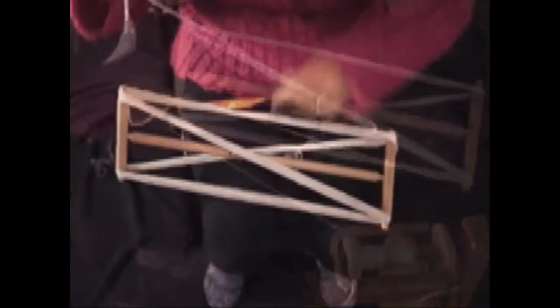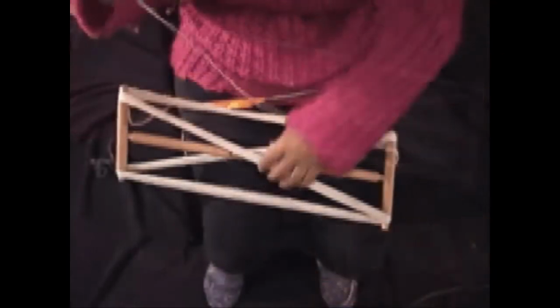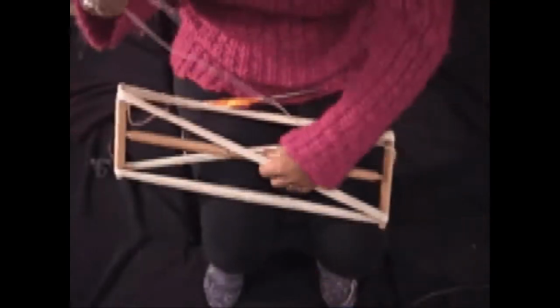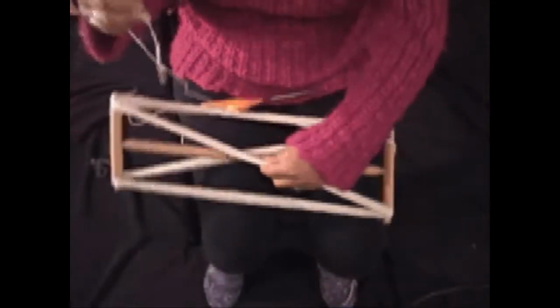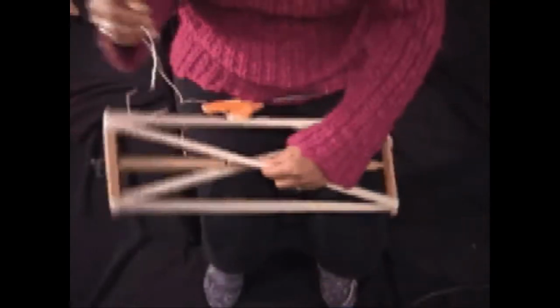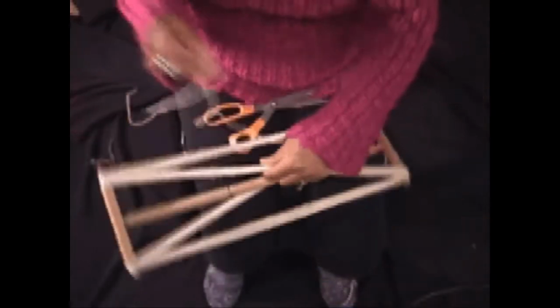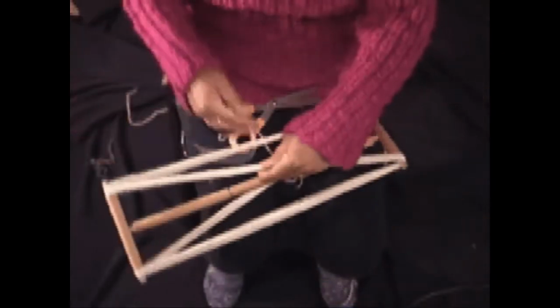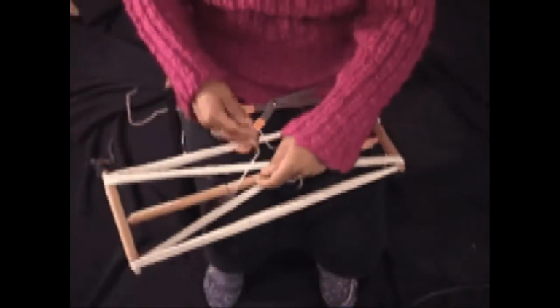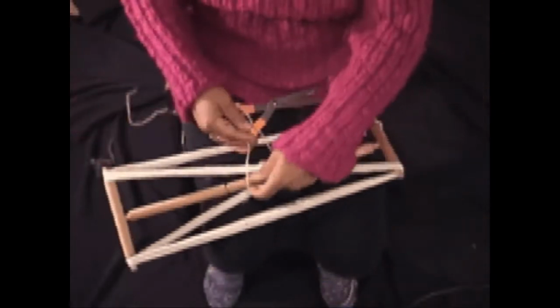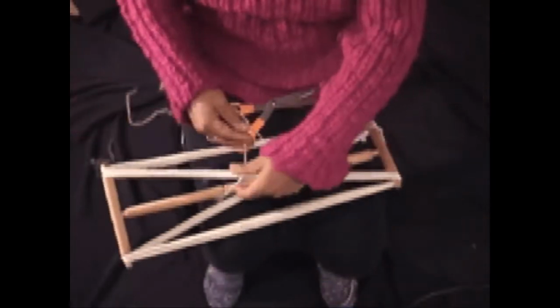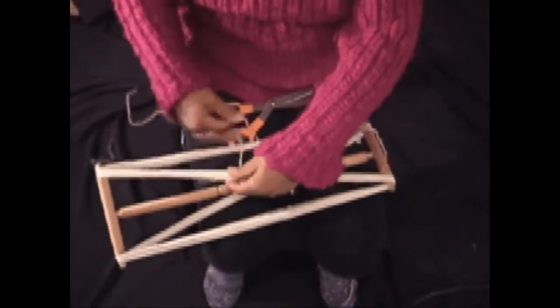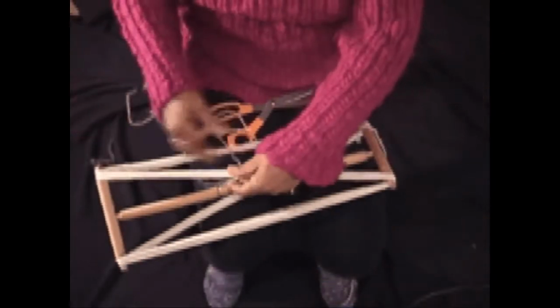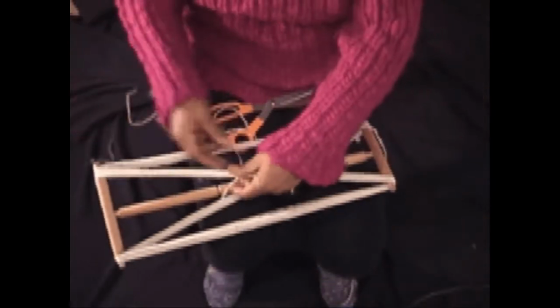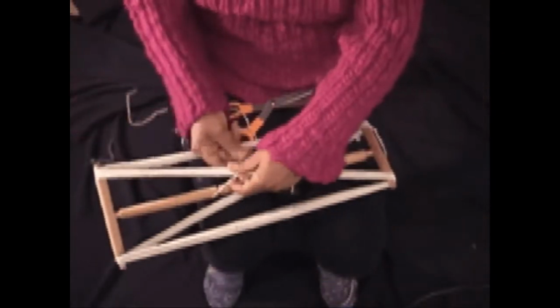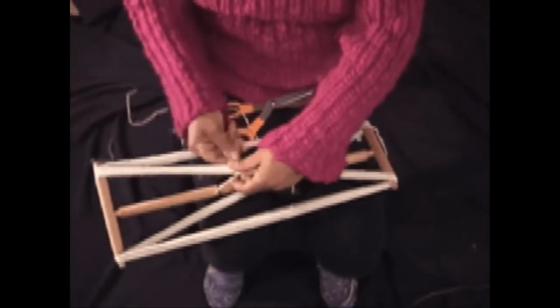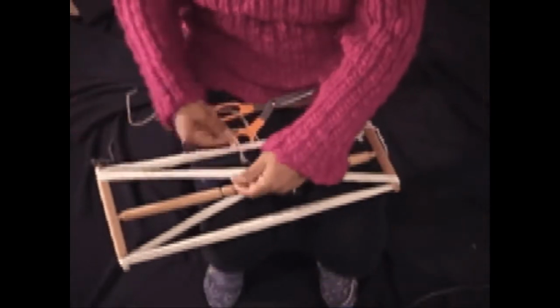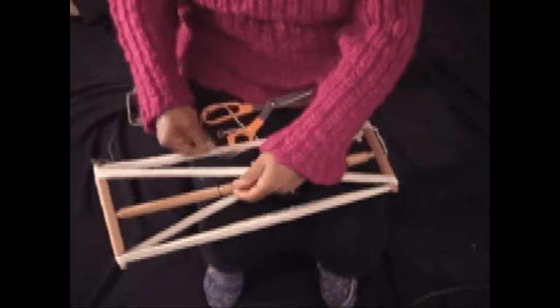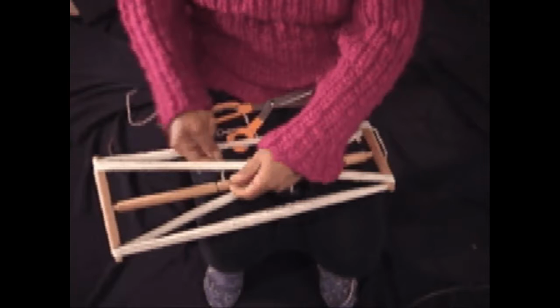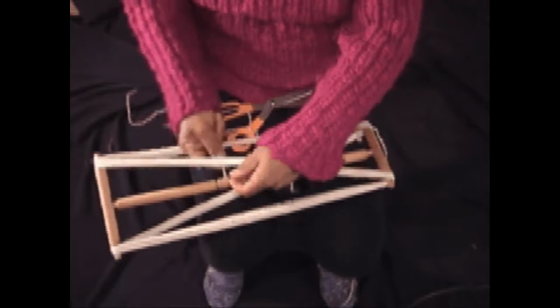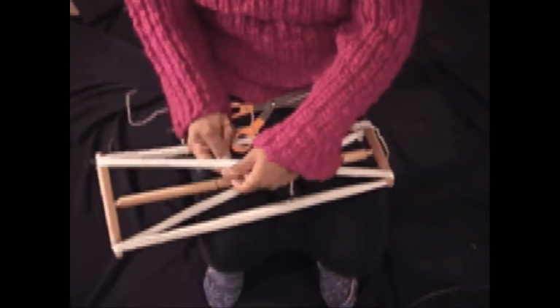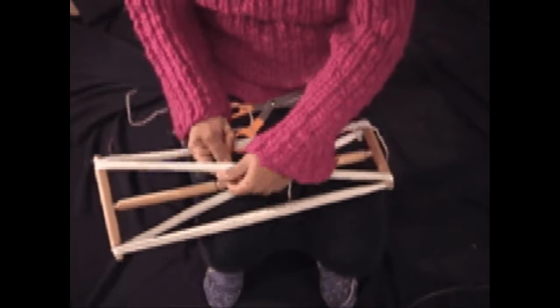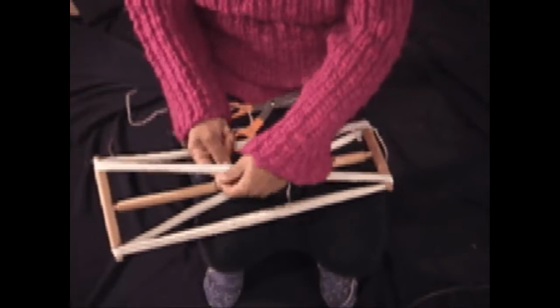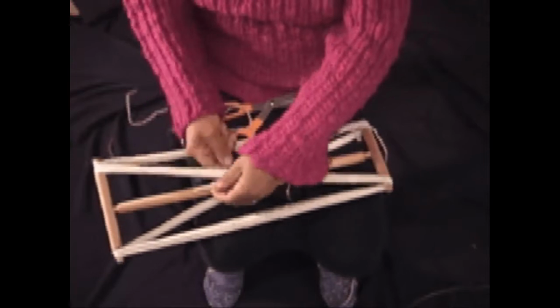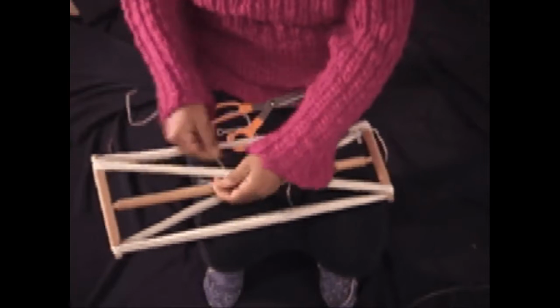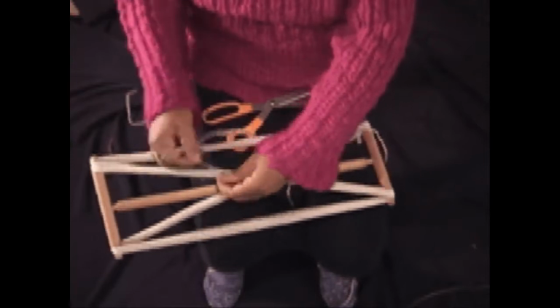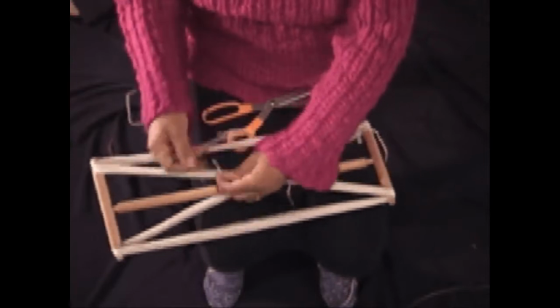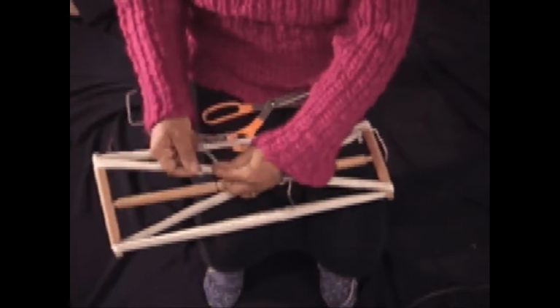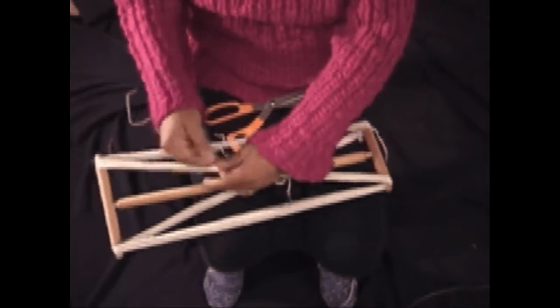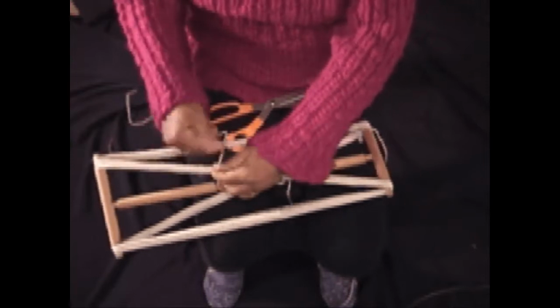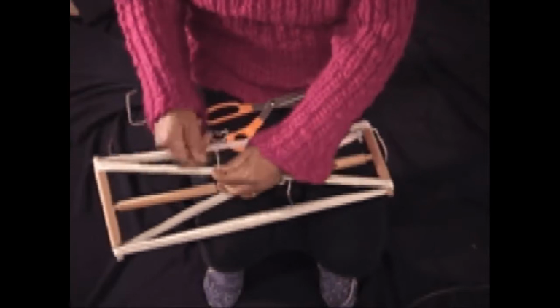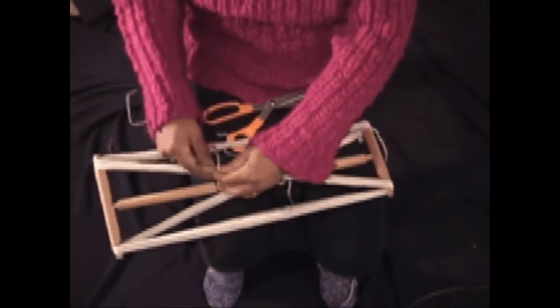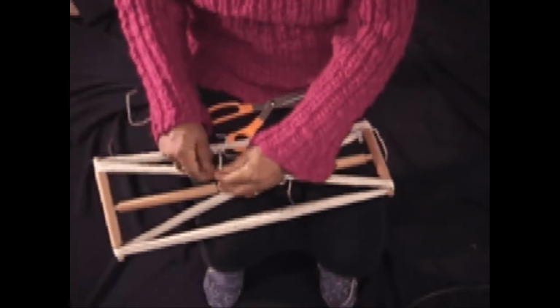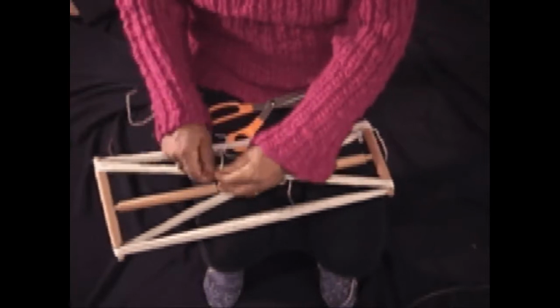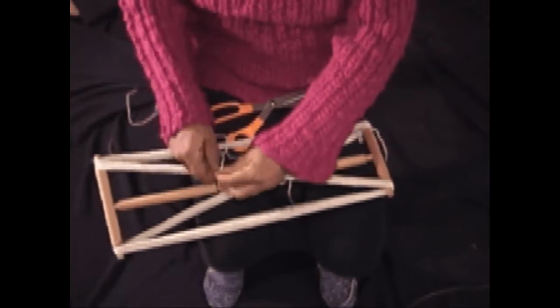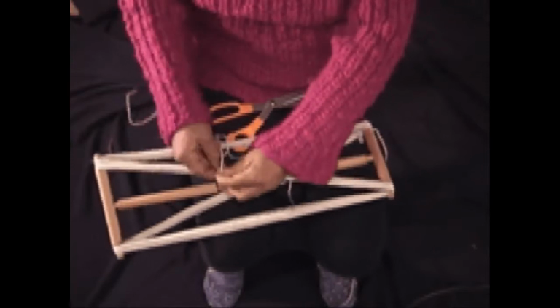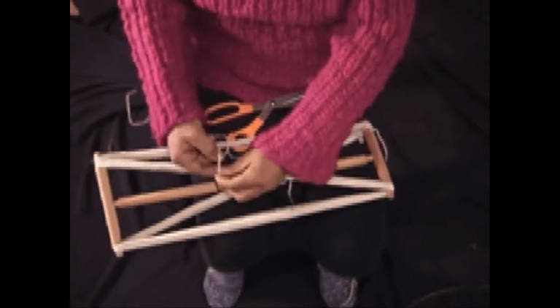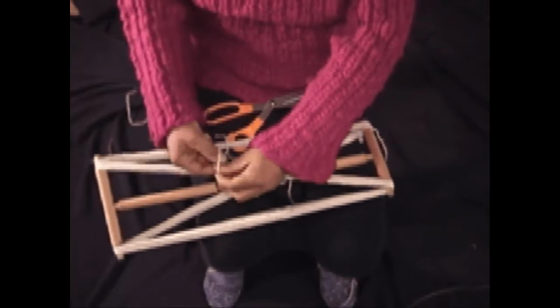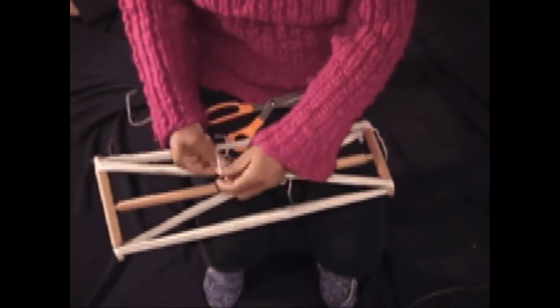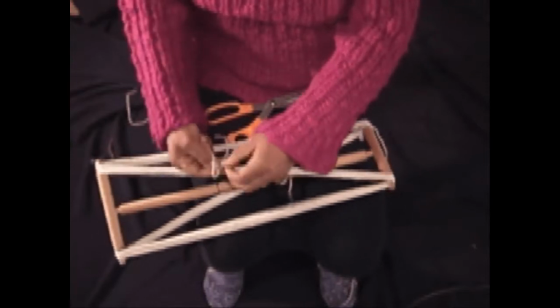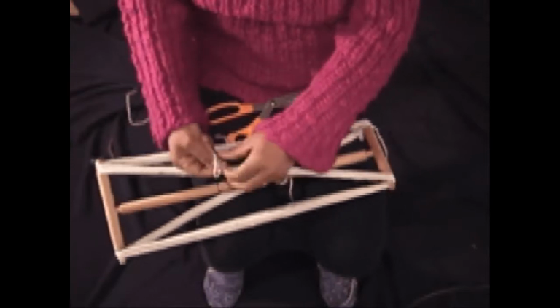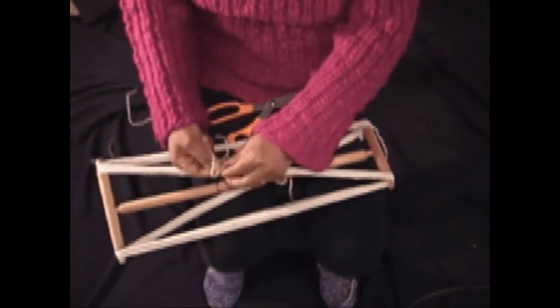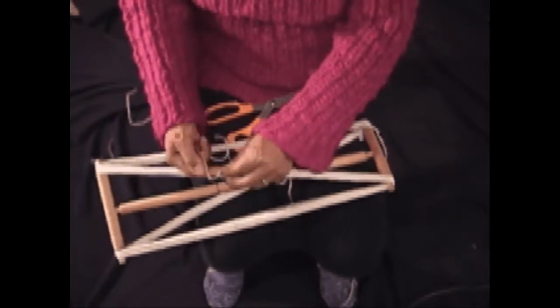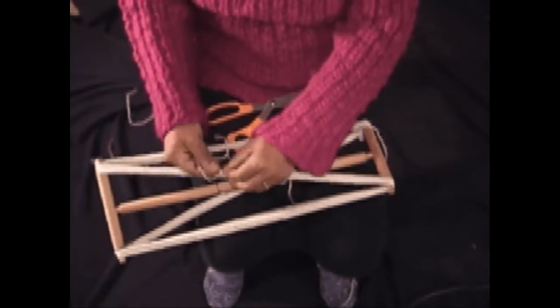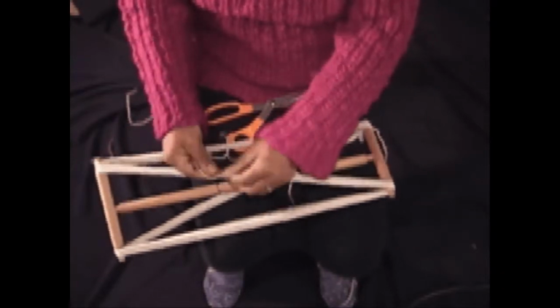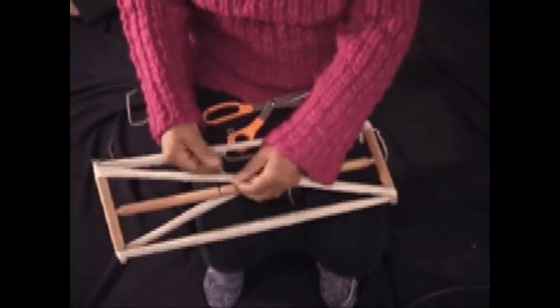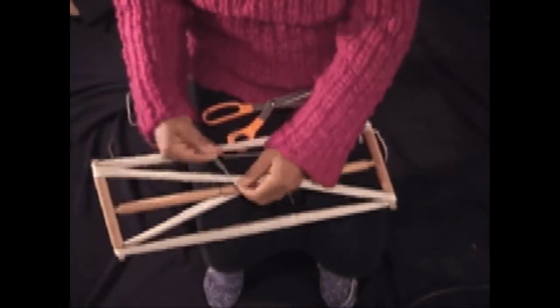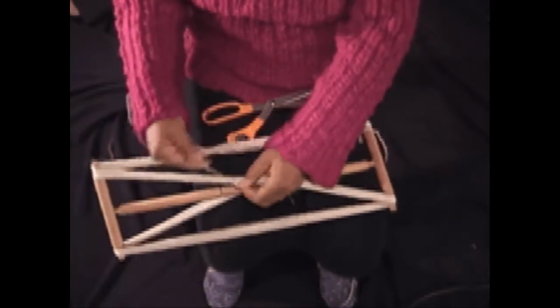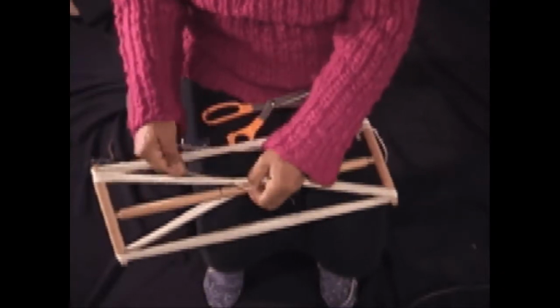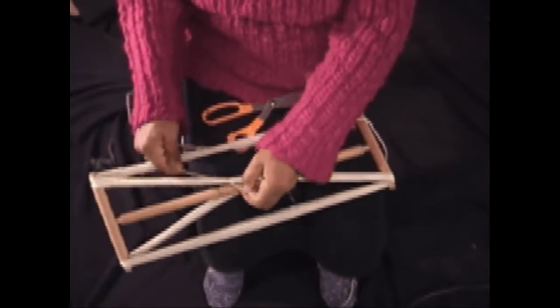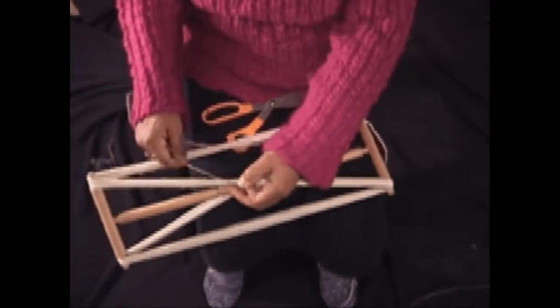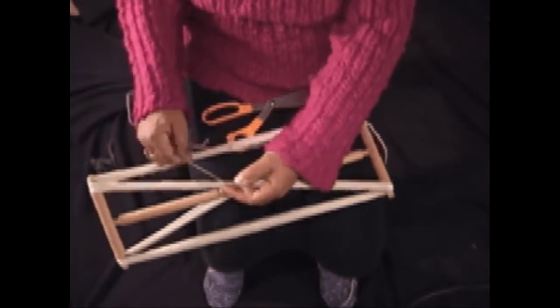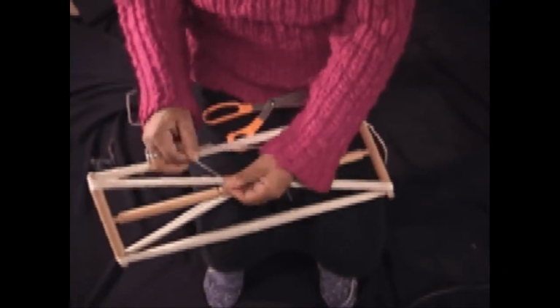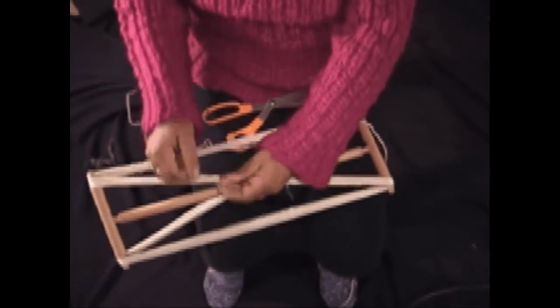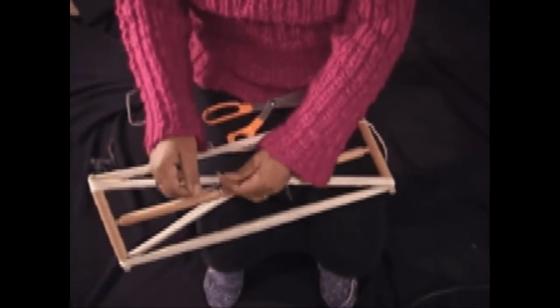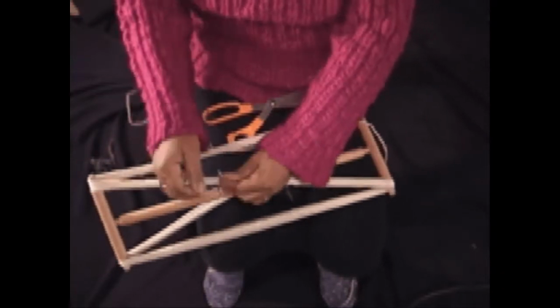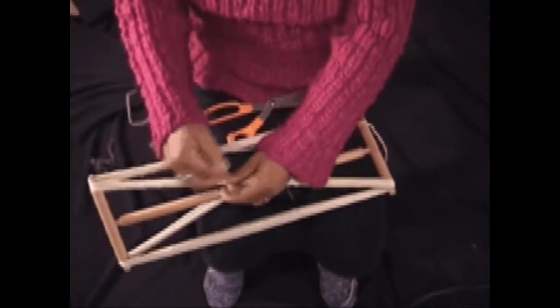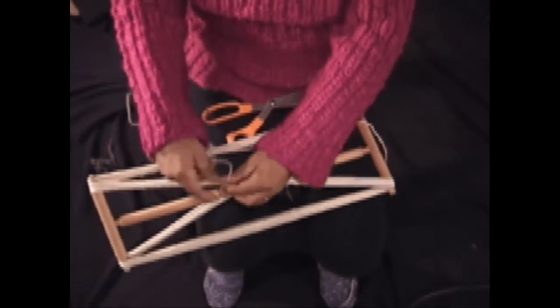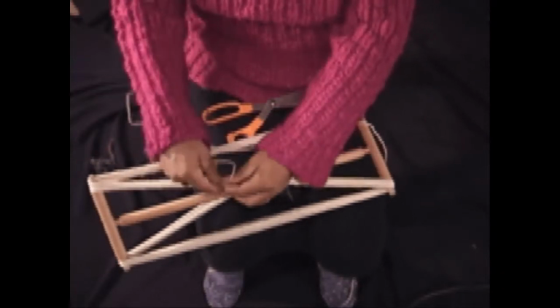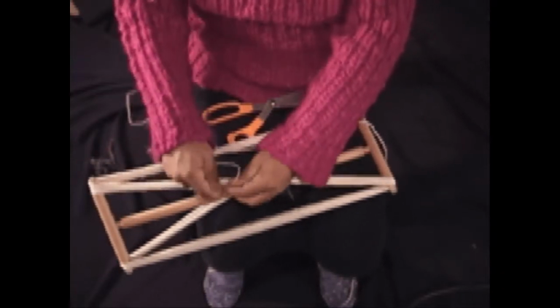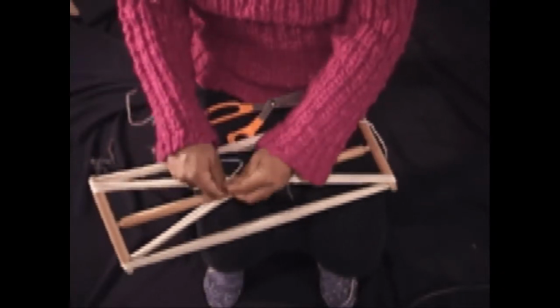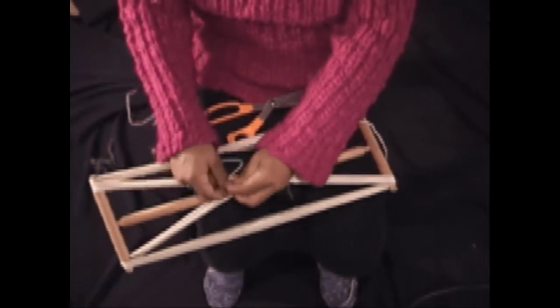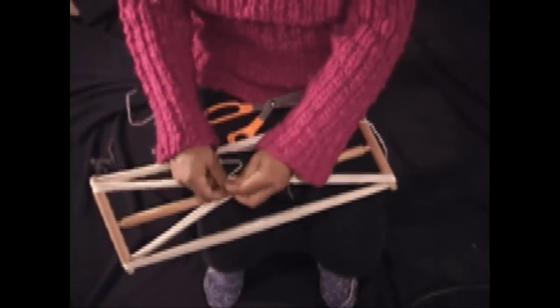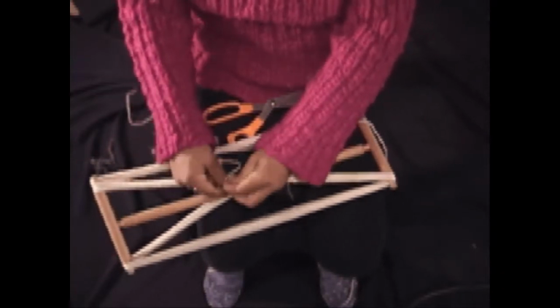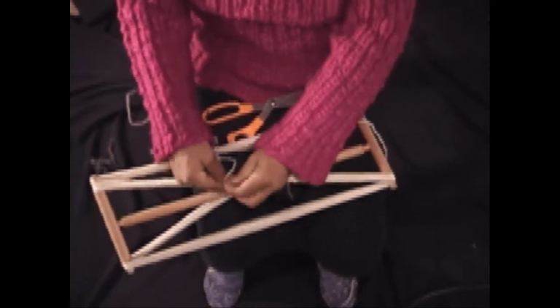Tie the beginning and the end of the yarn securely together and continue to tie this again in the three other sections.